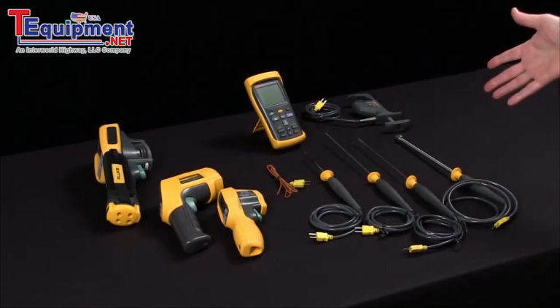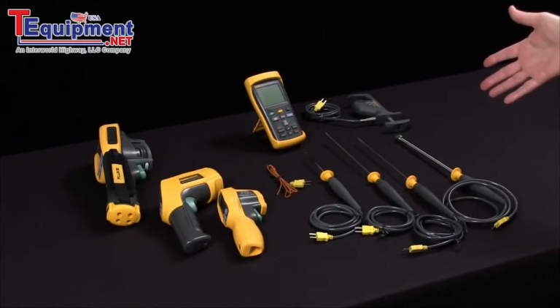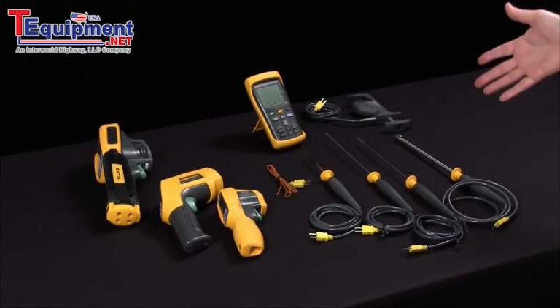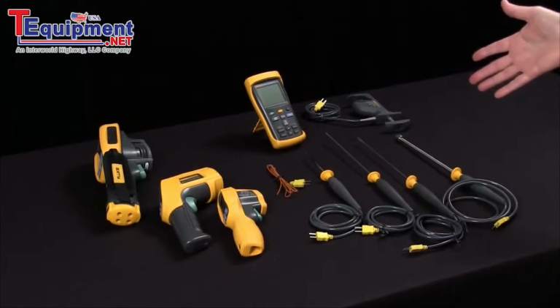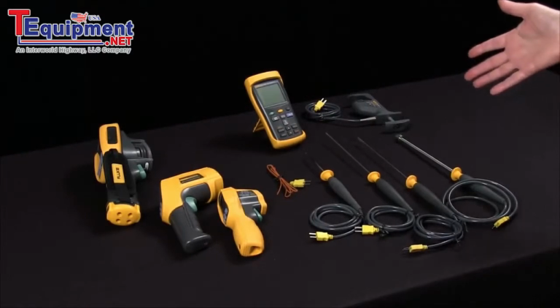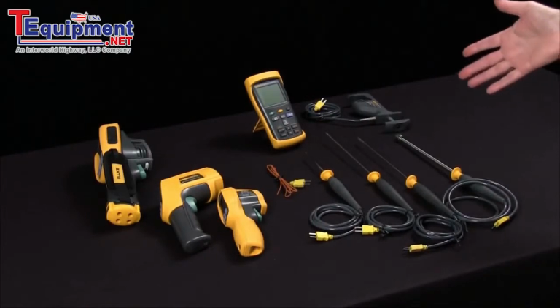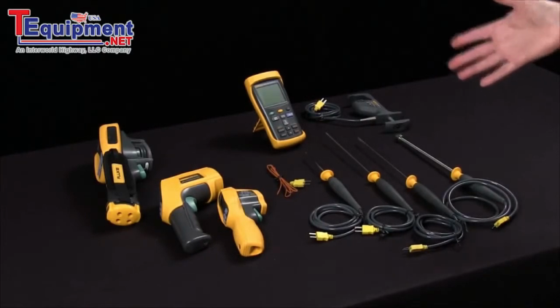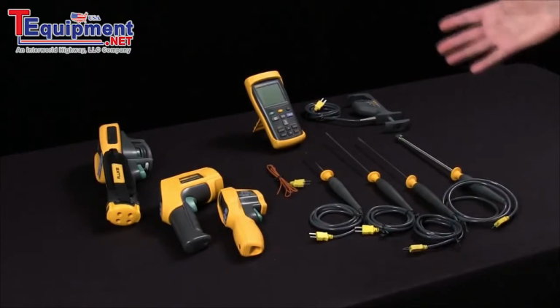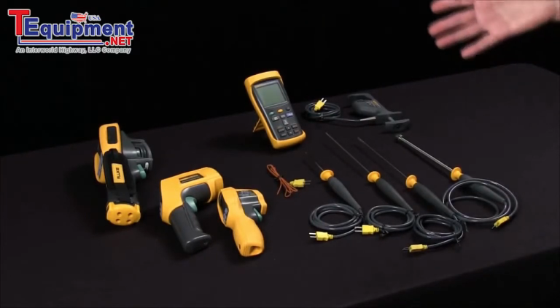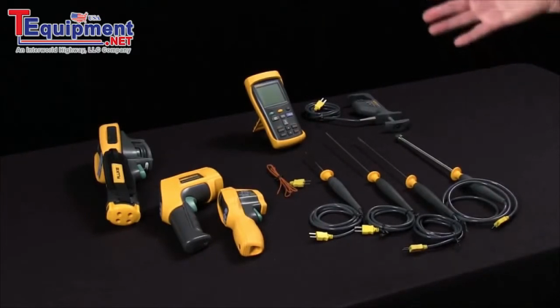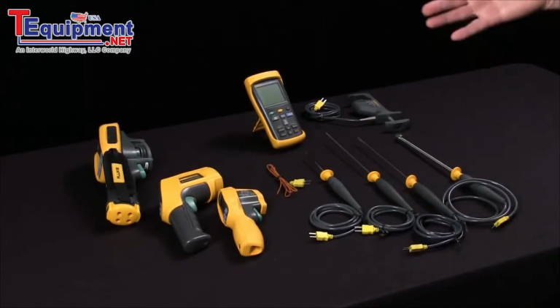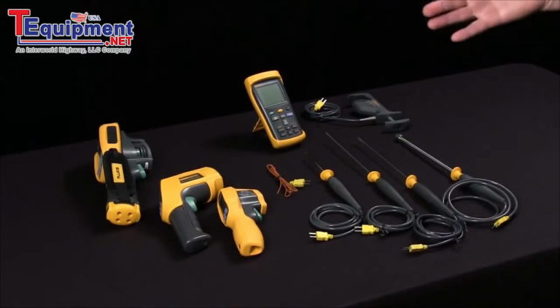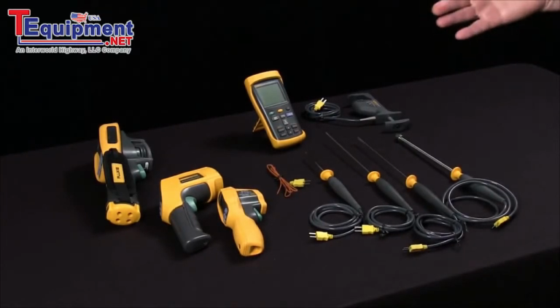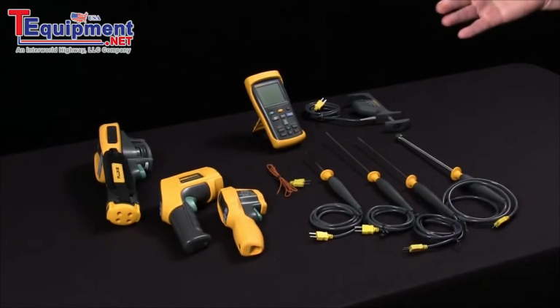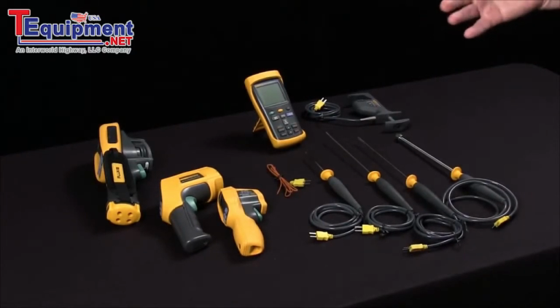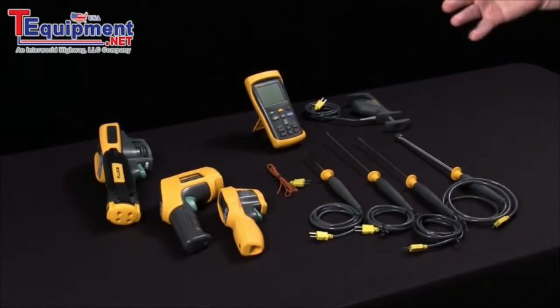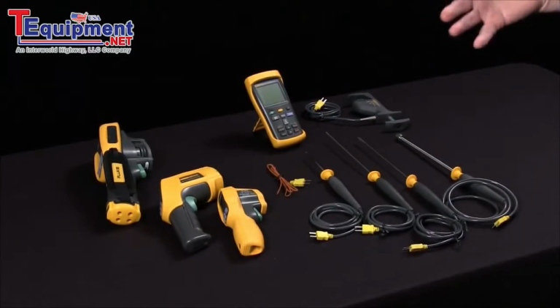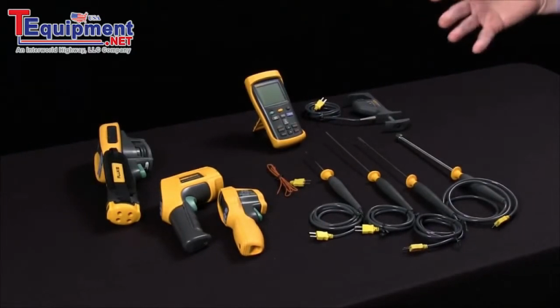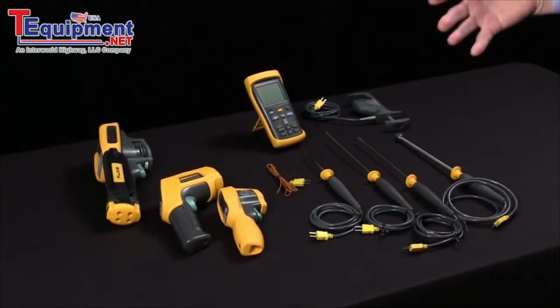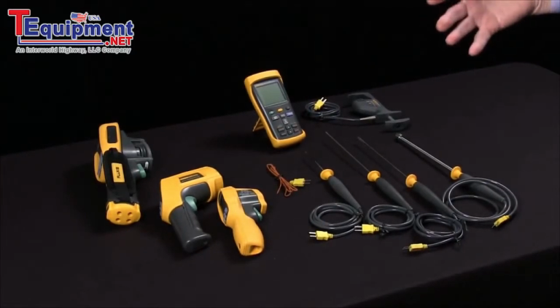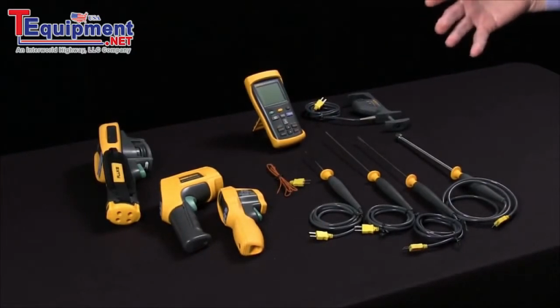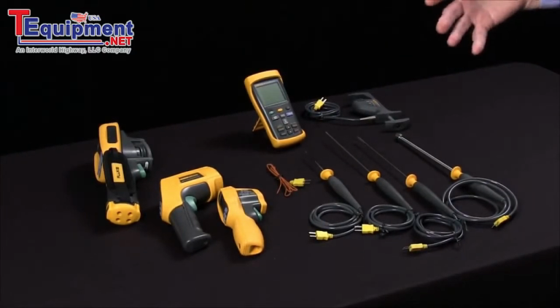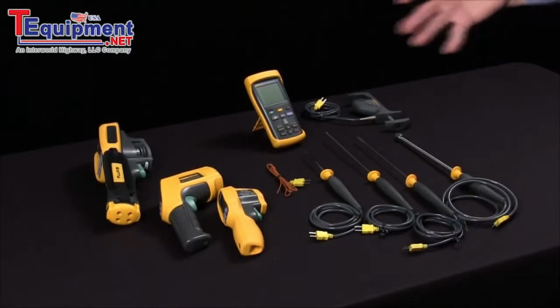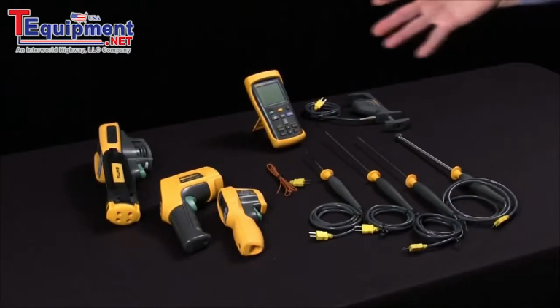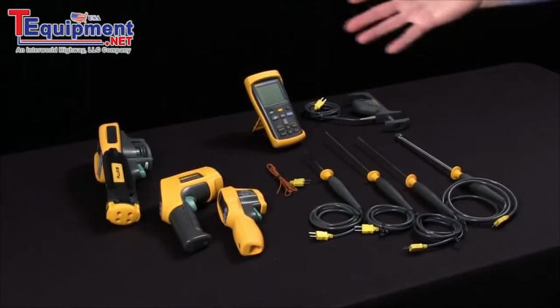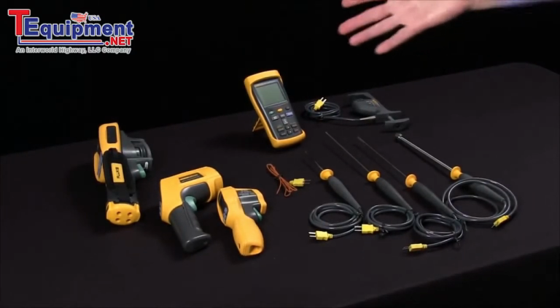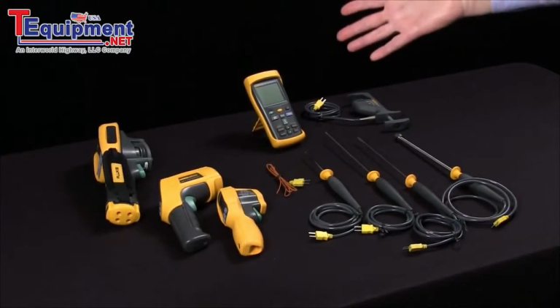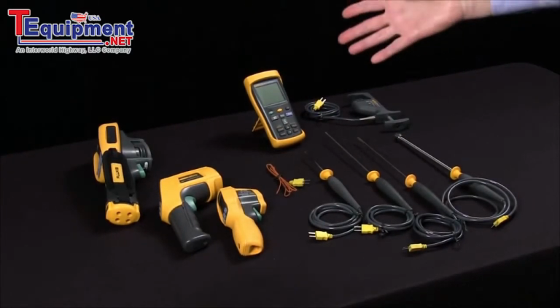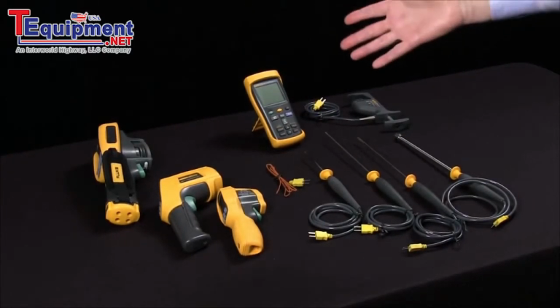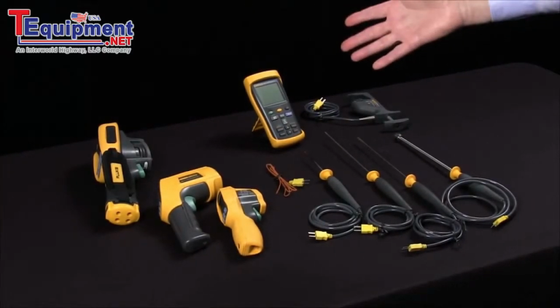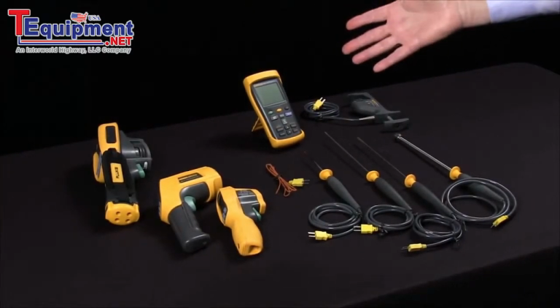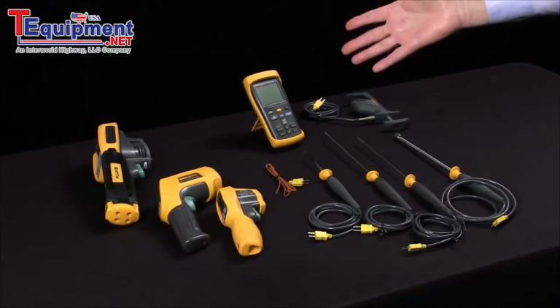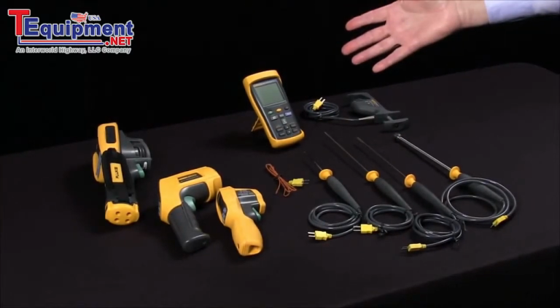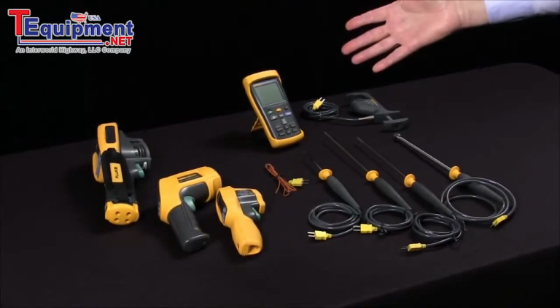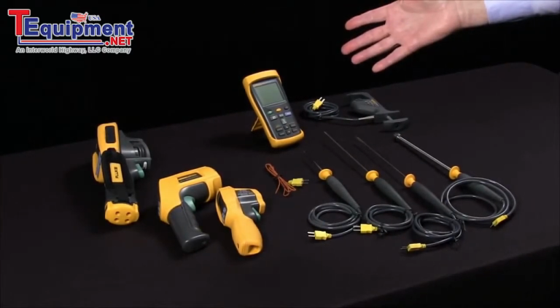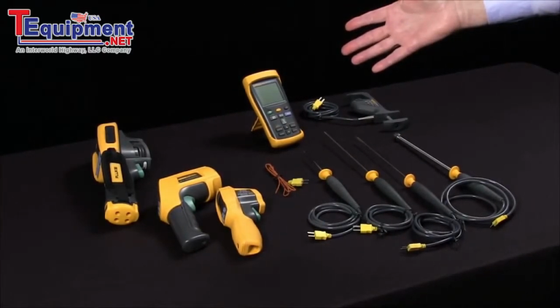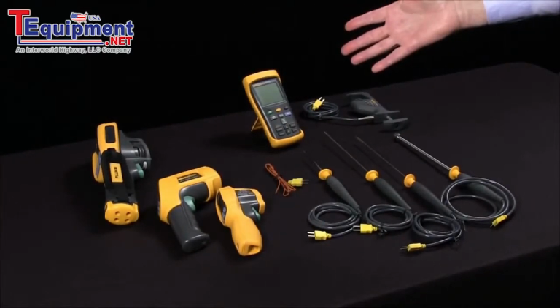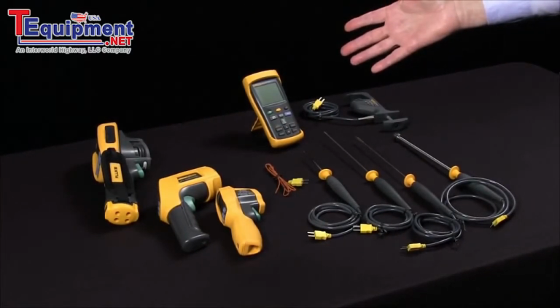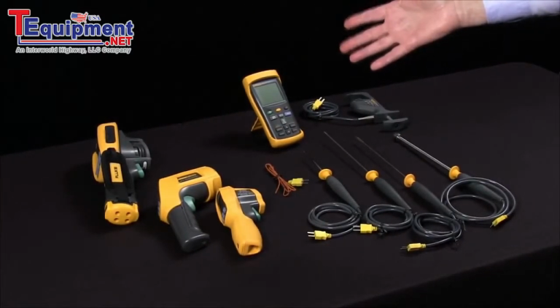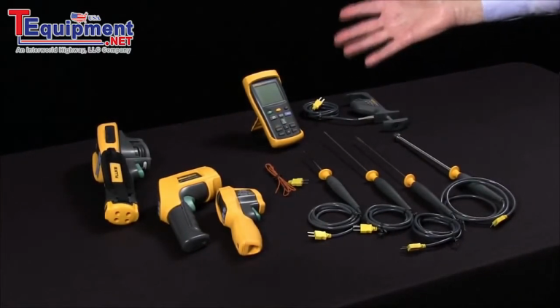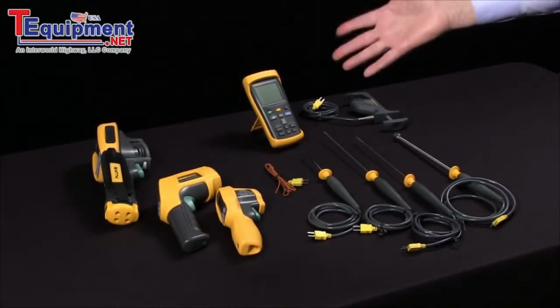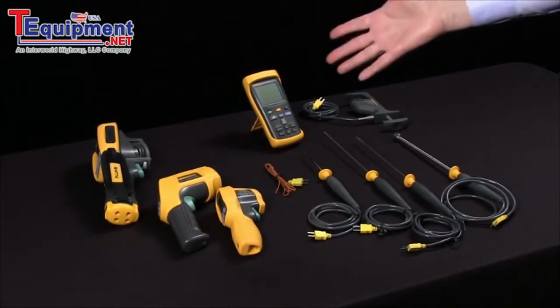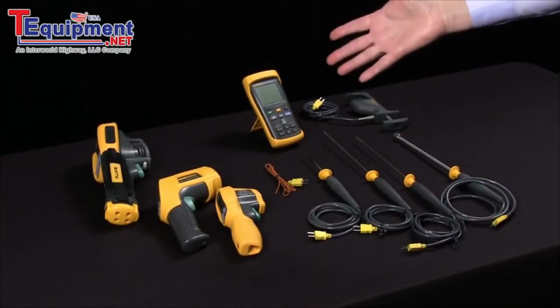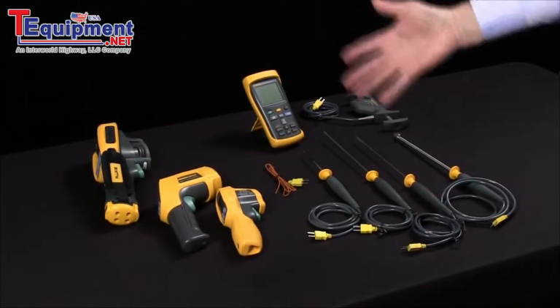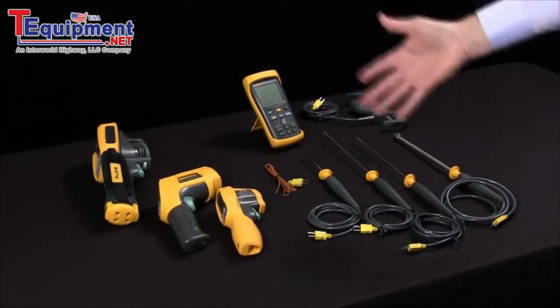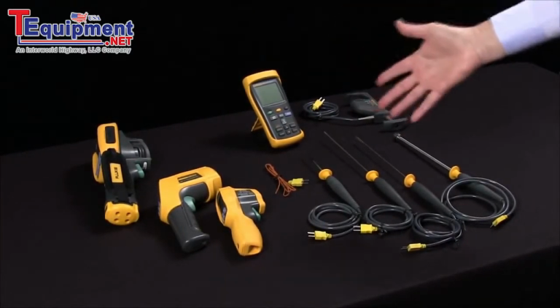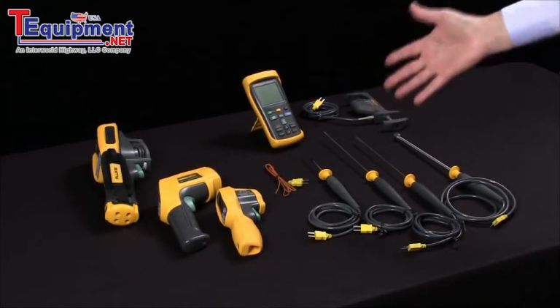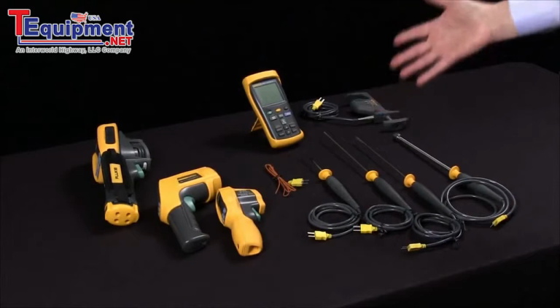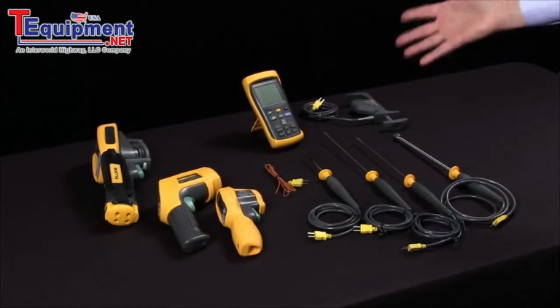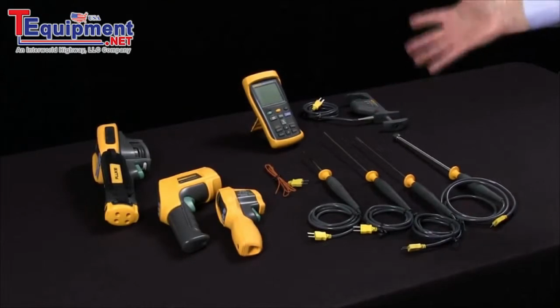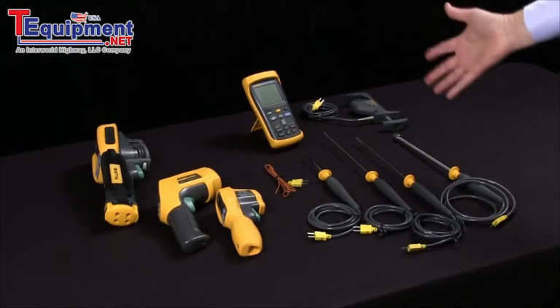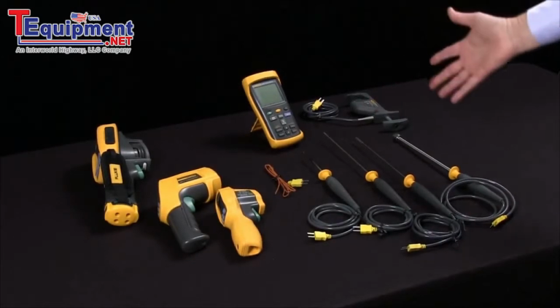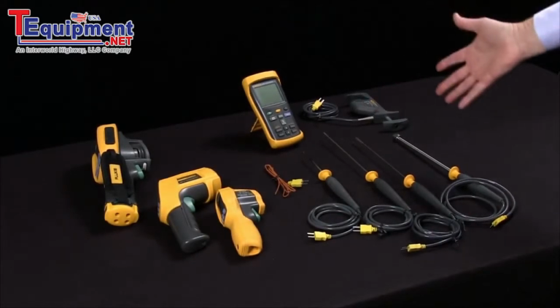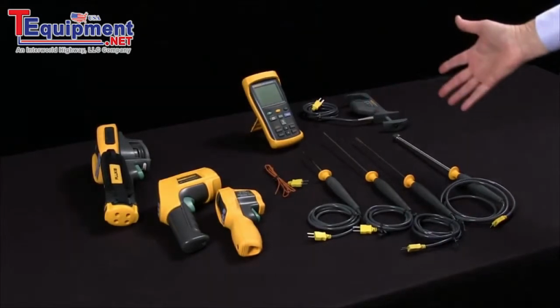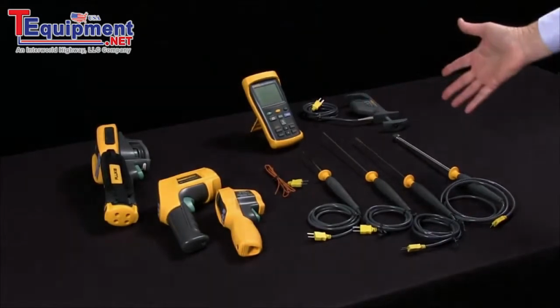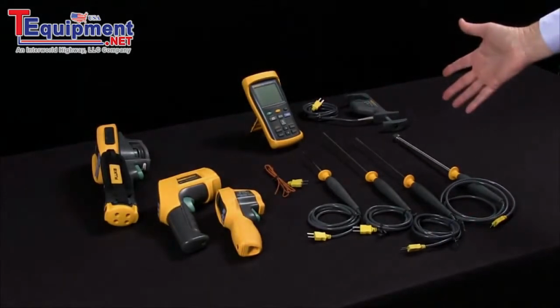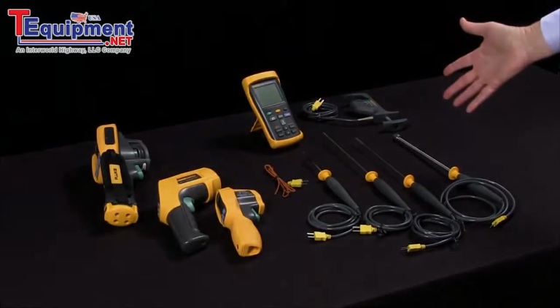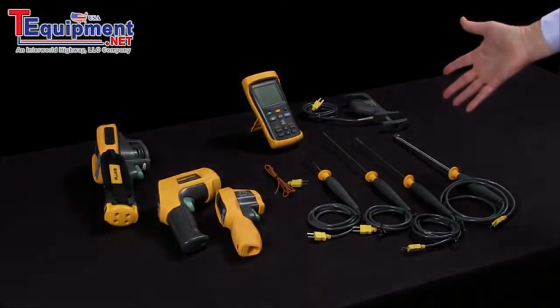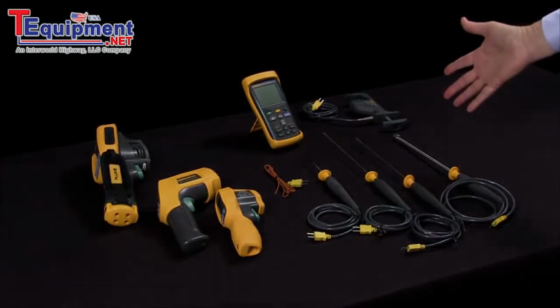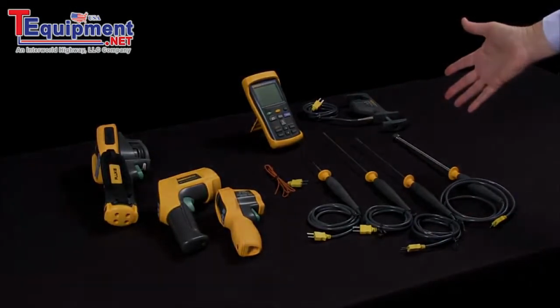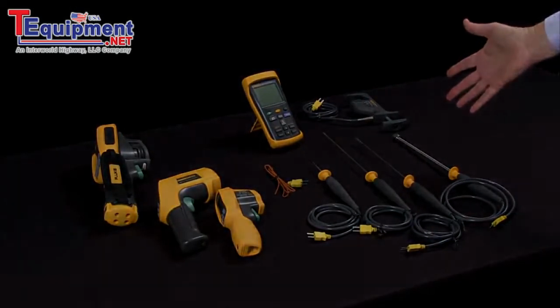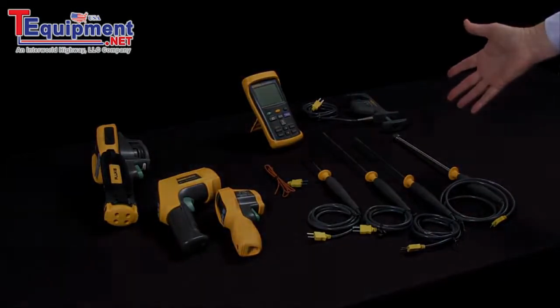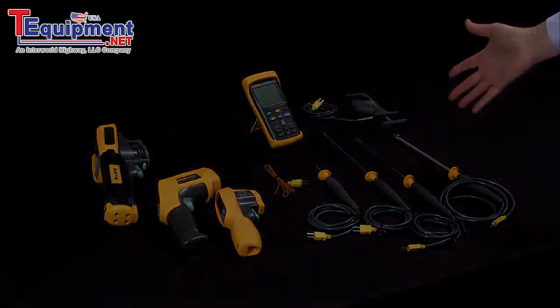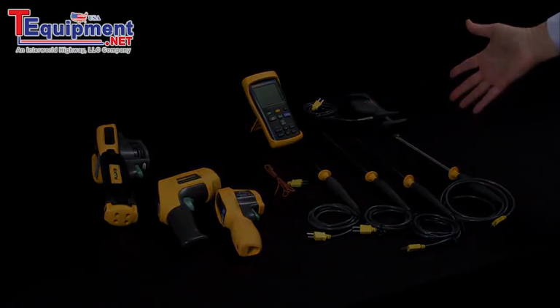So that's kind of the comparison of the non-contact versus the contact temperature measurement.